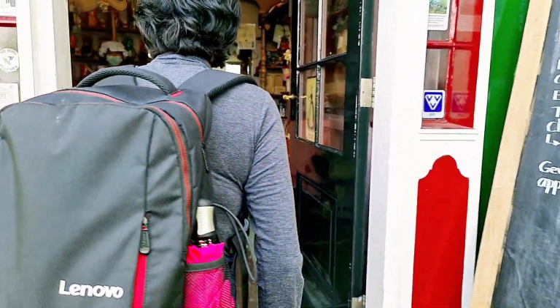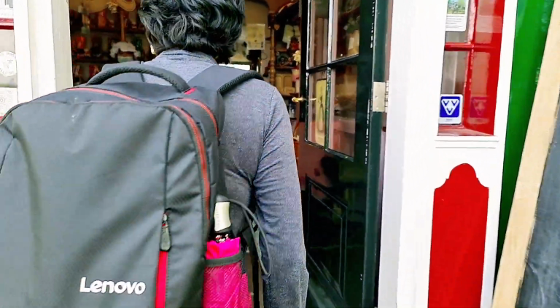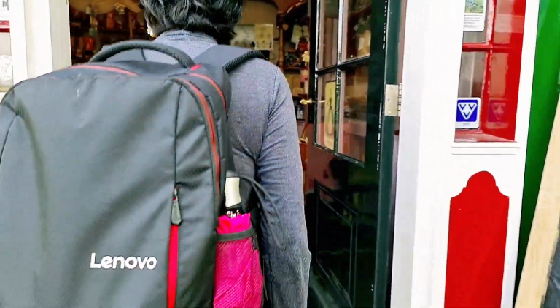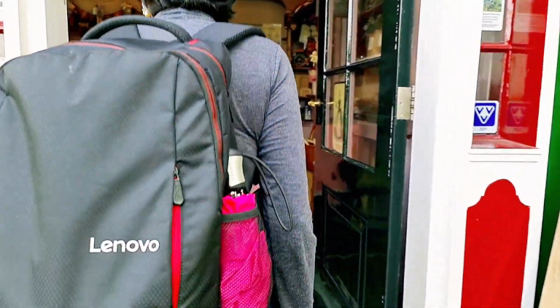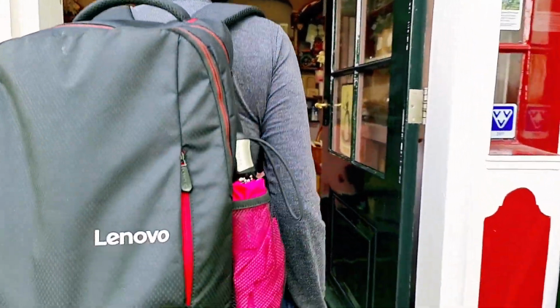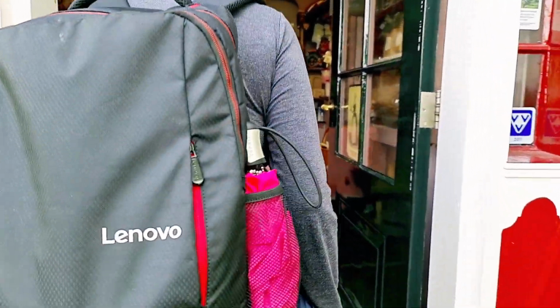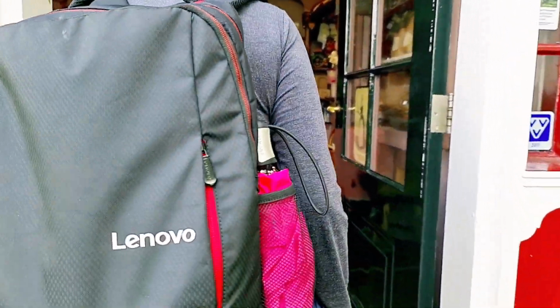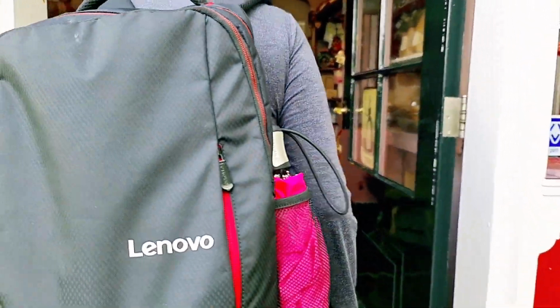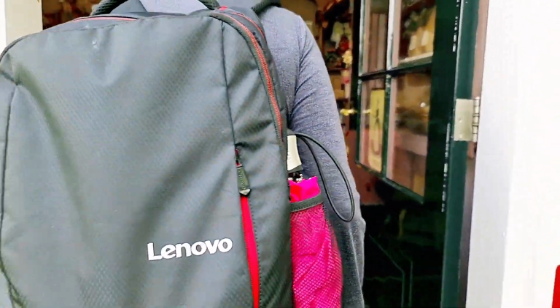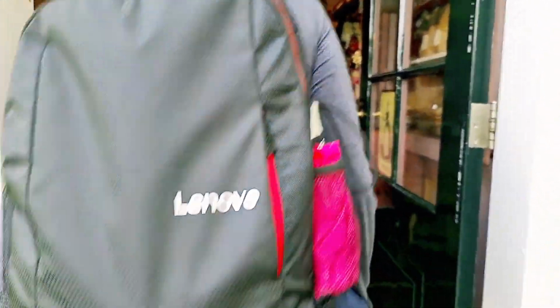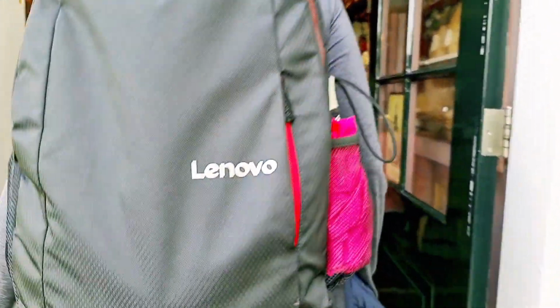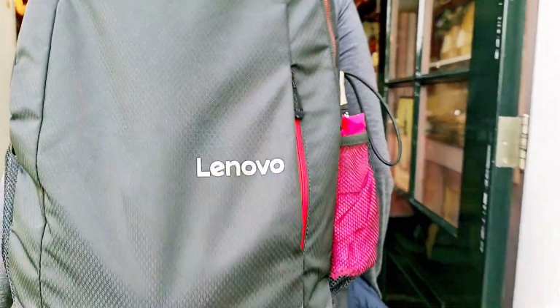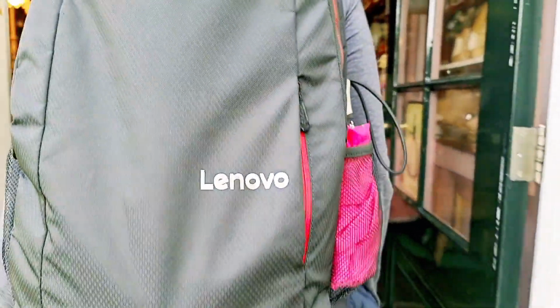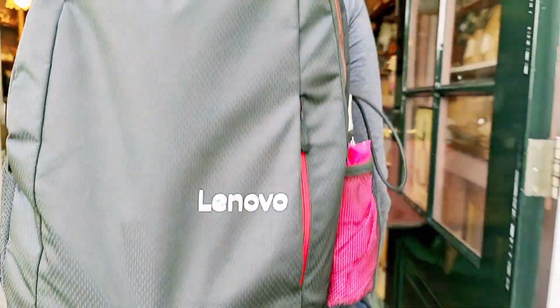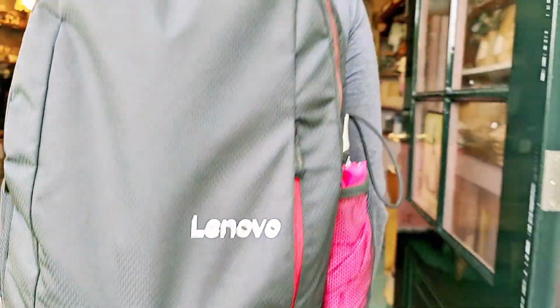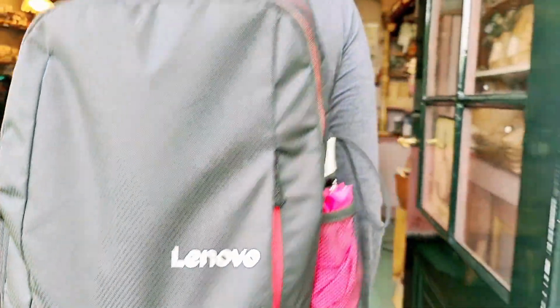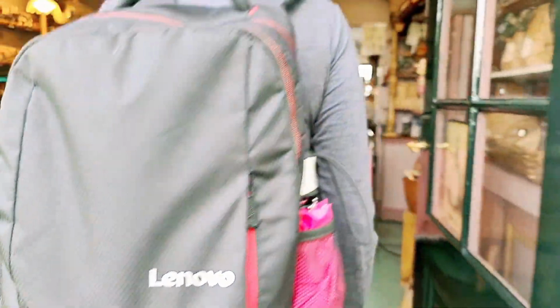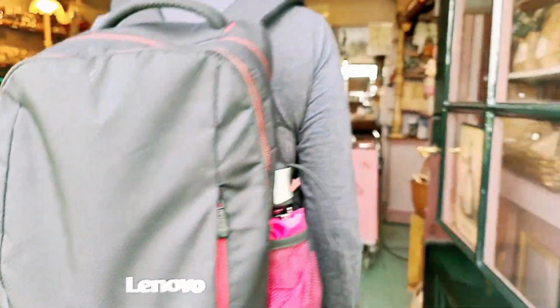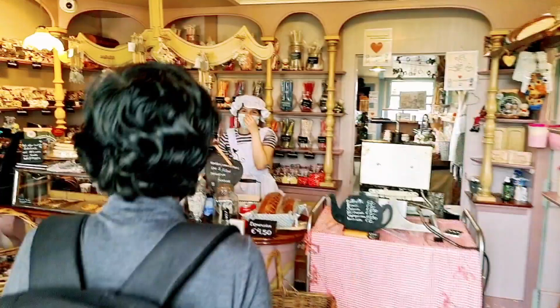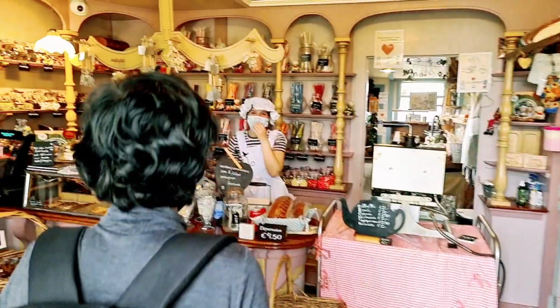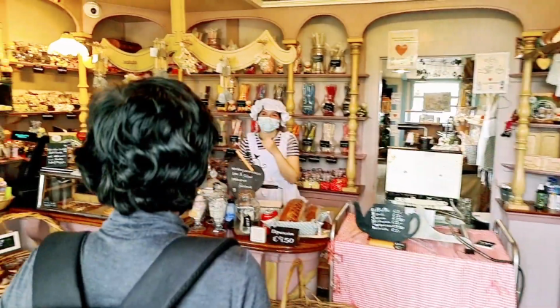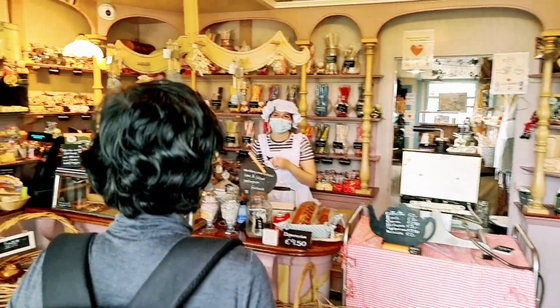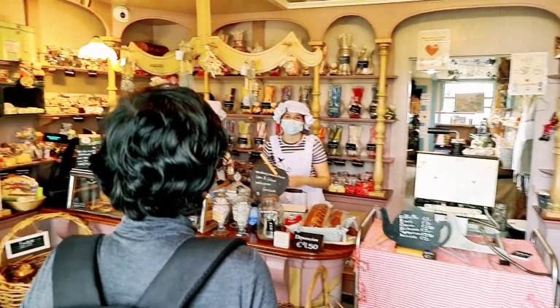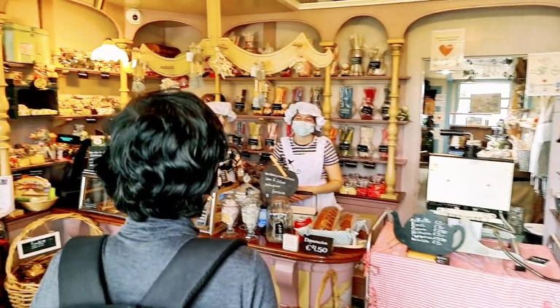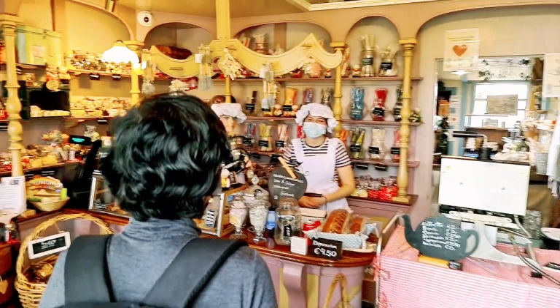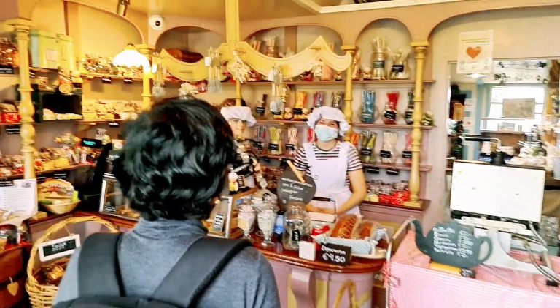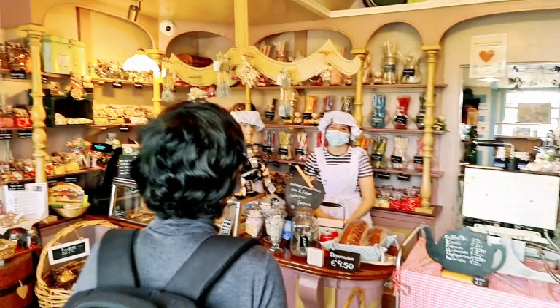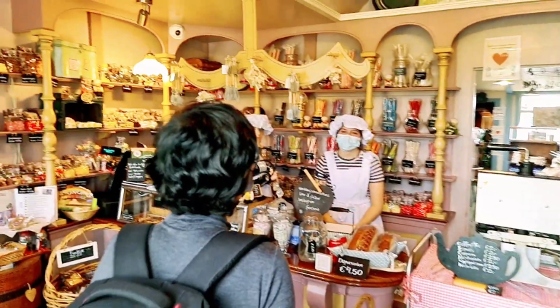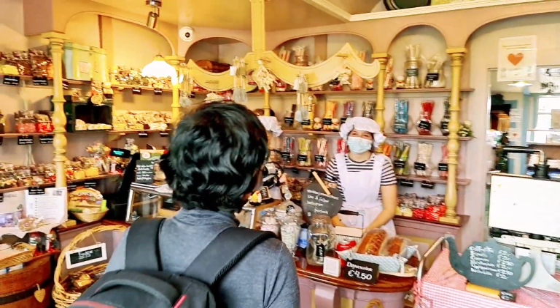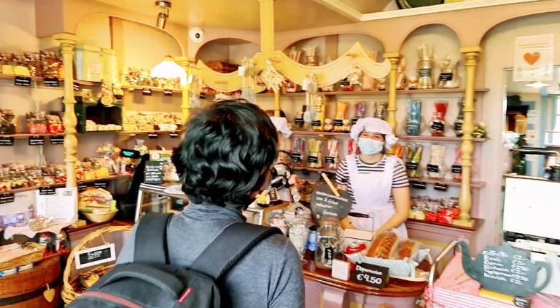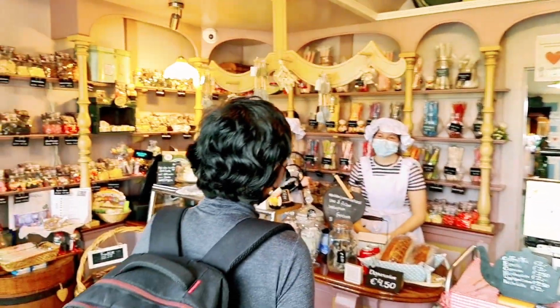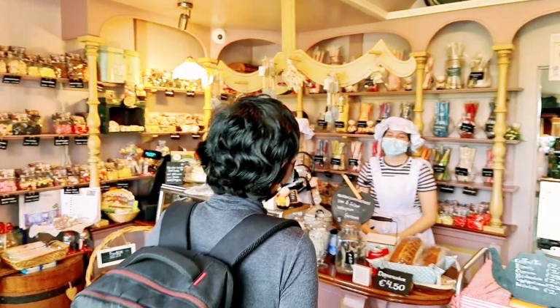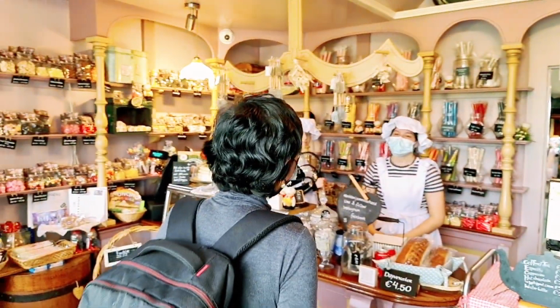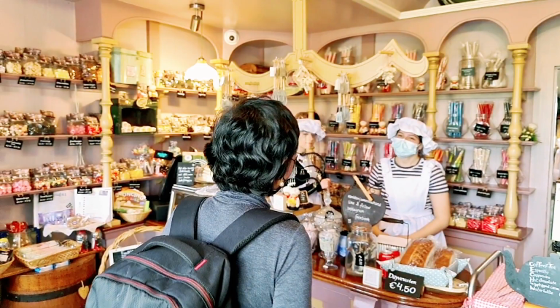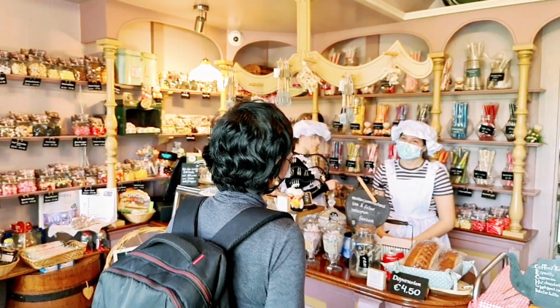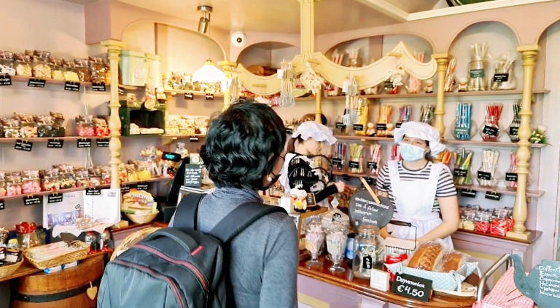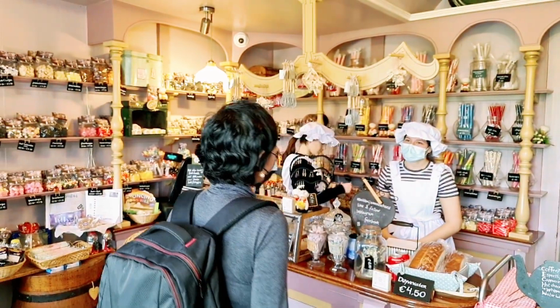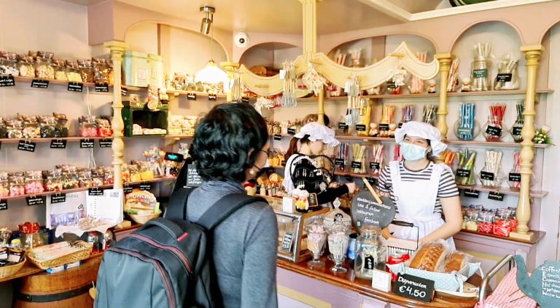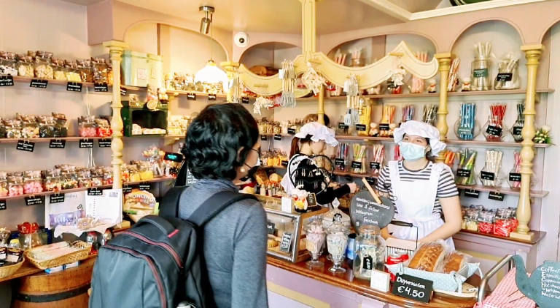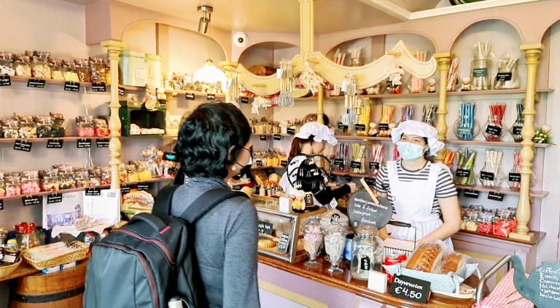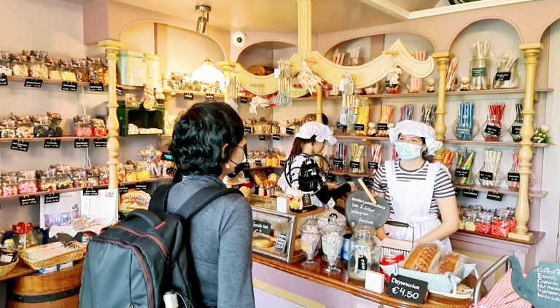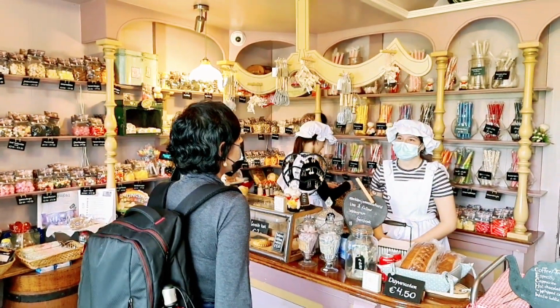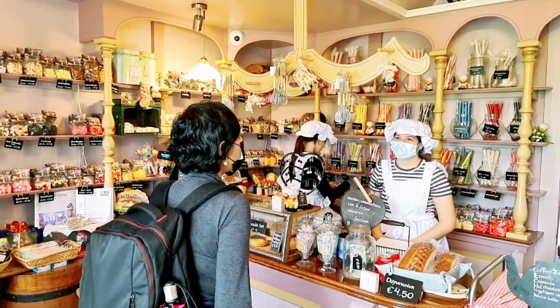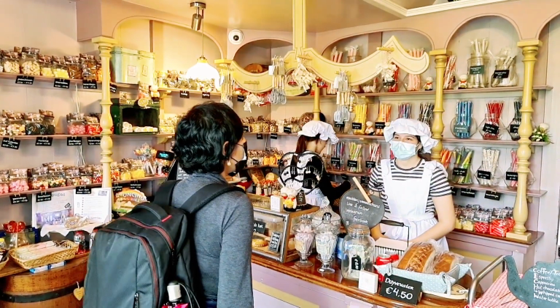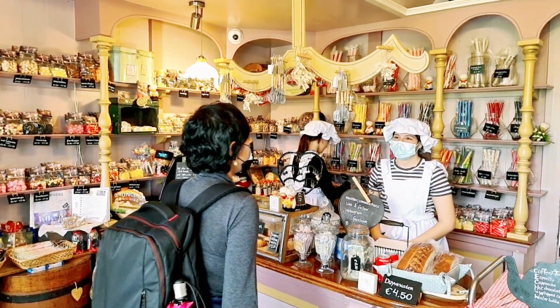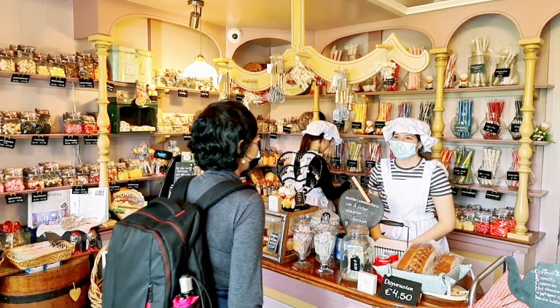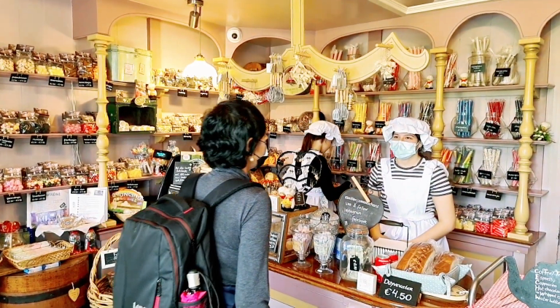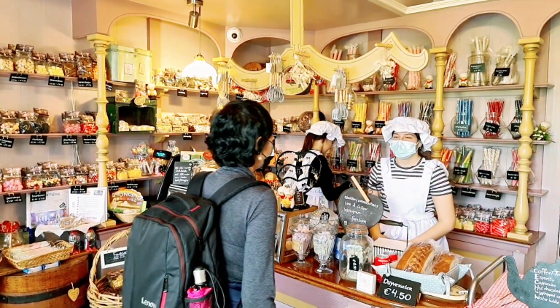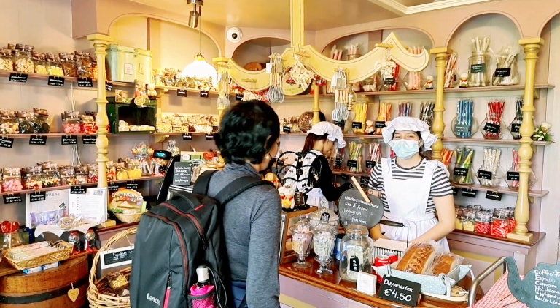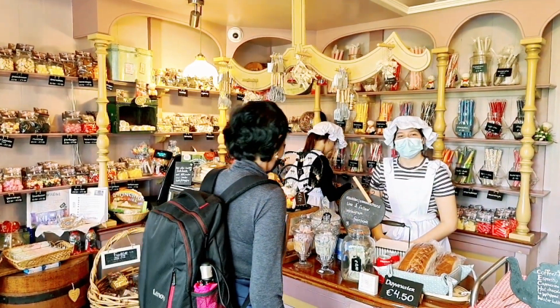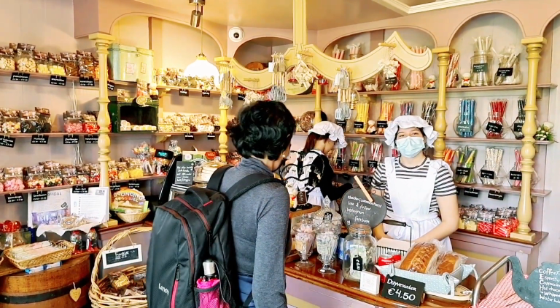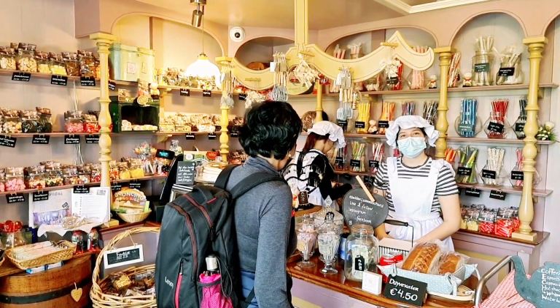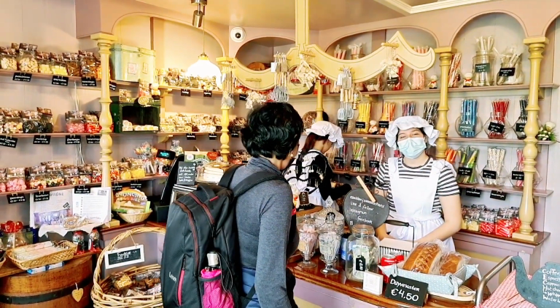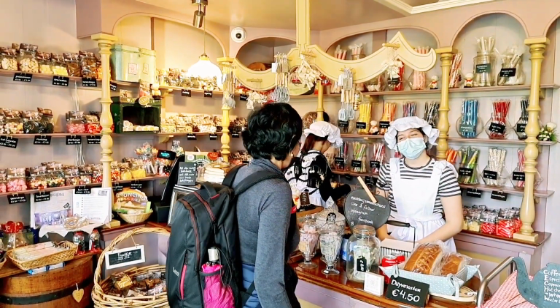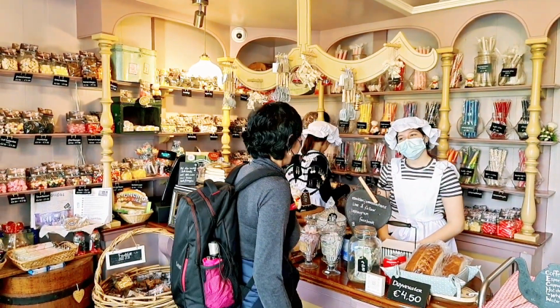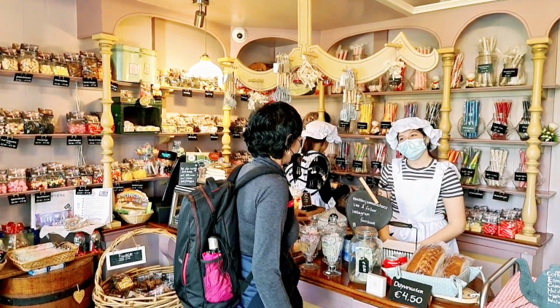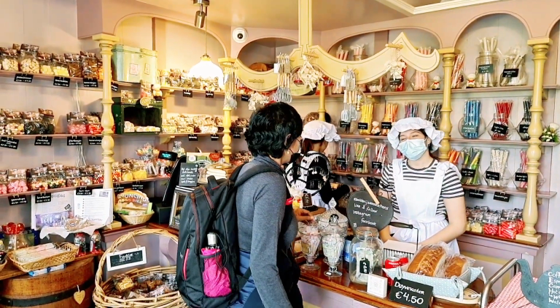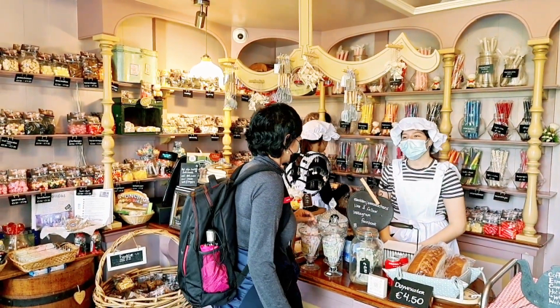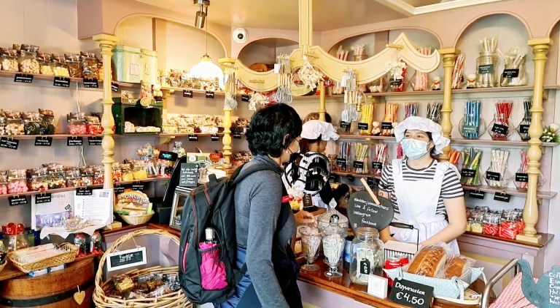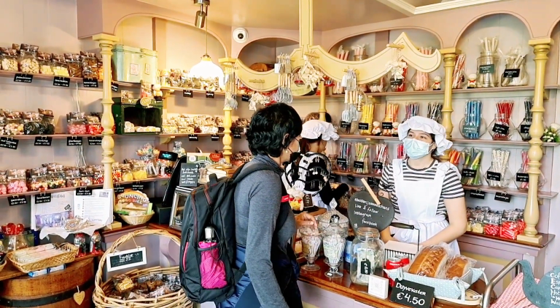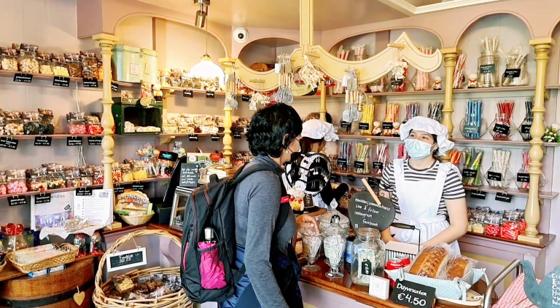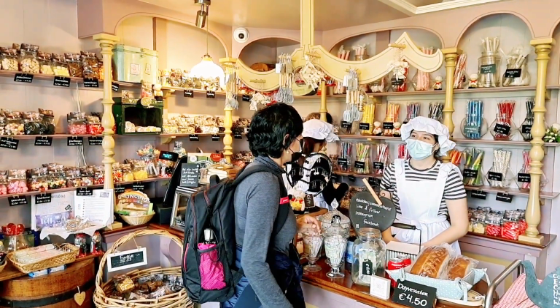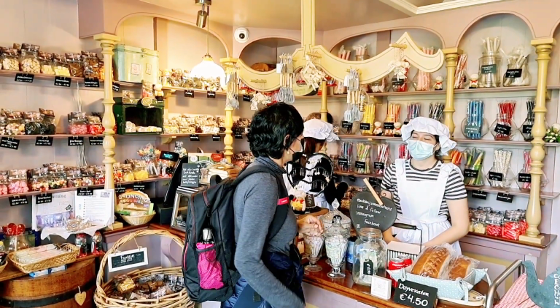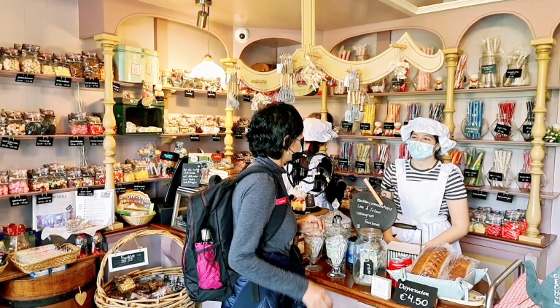Hello! This is a bakery or a candy store. Yes, a candy store and an old bakery.